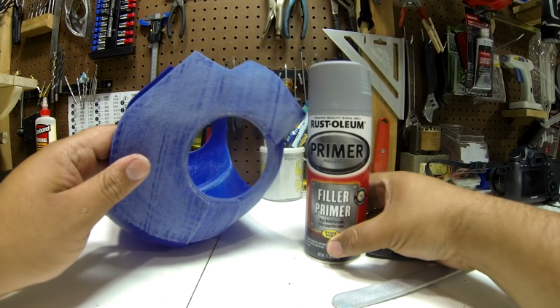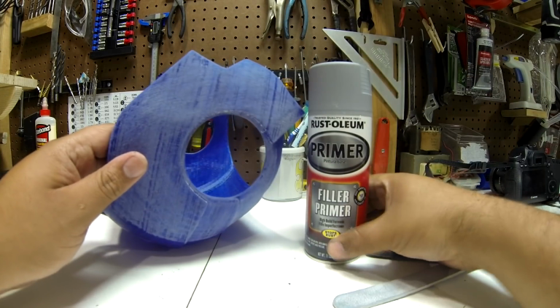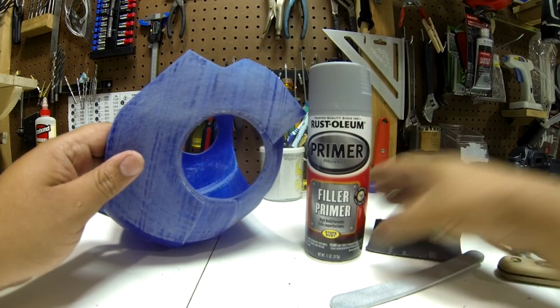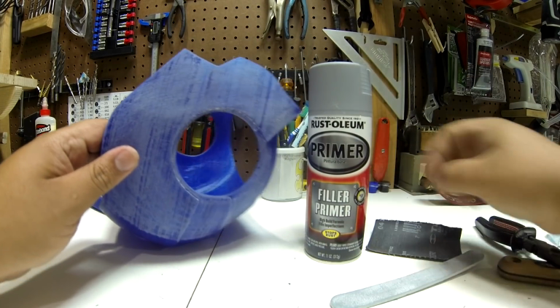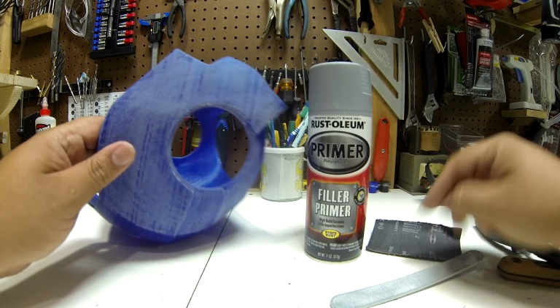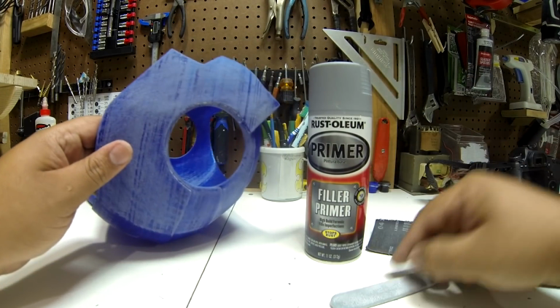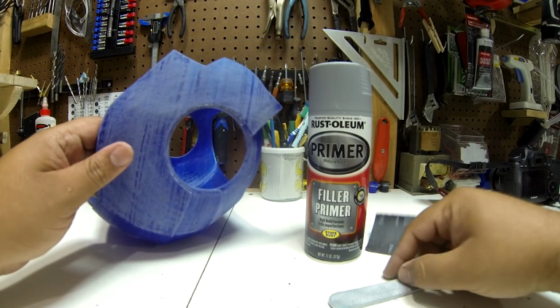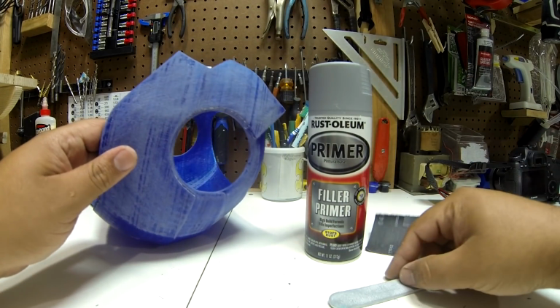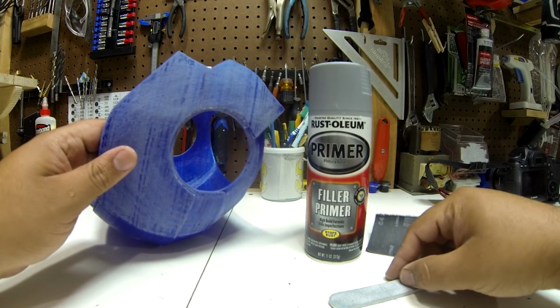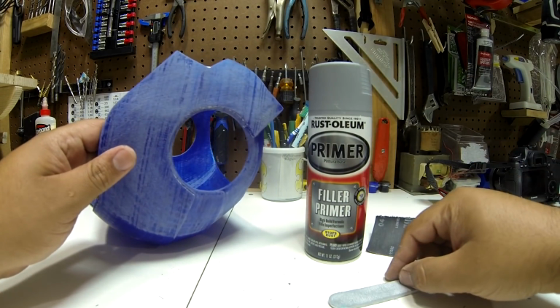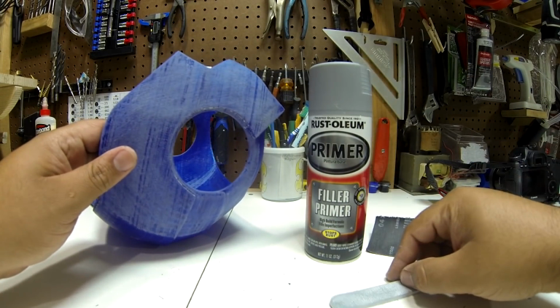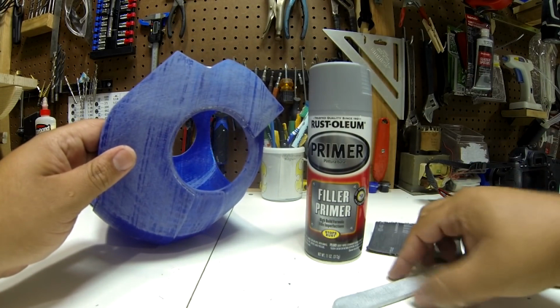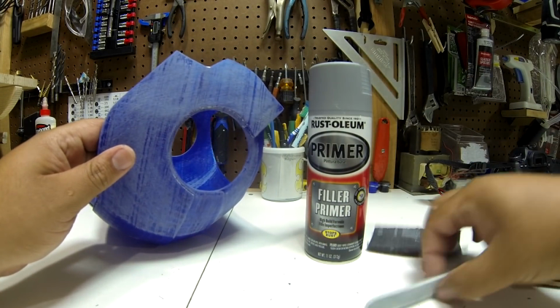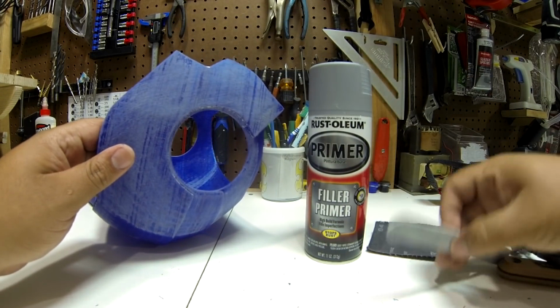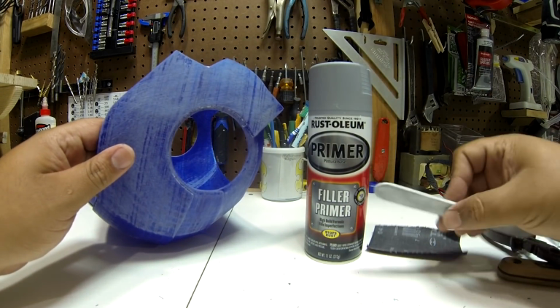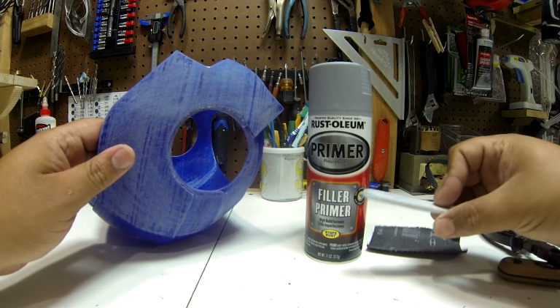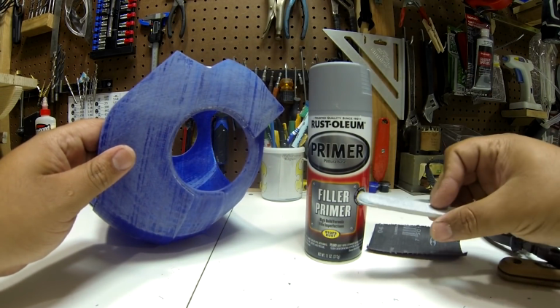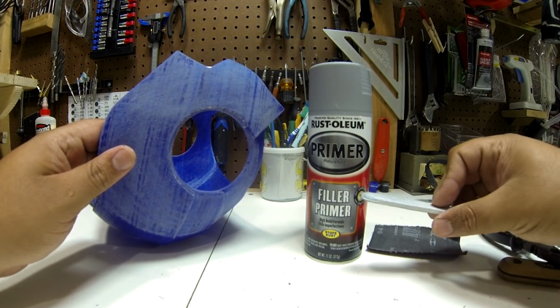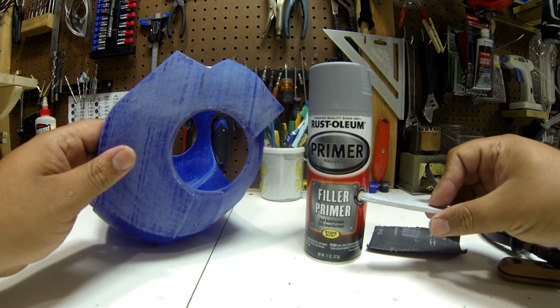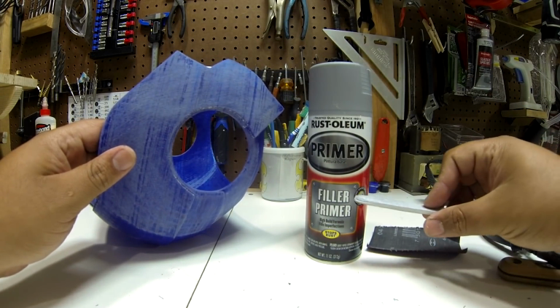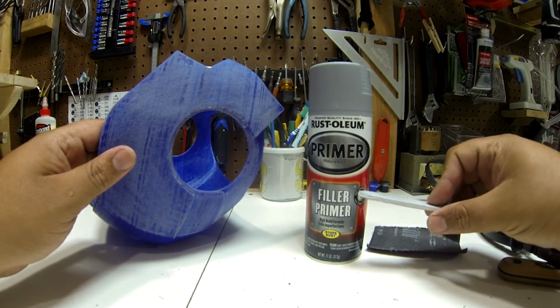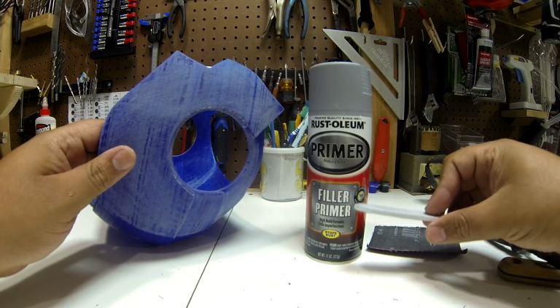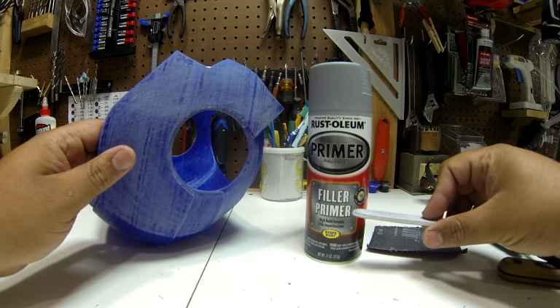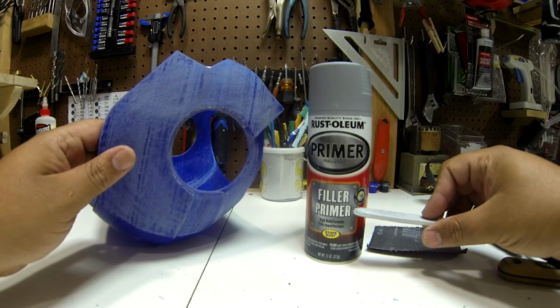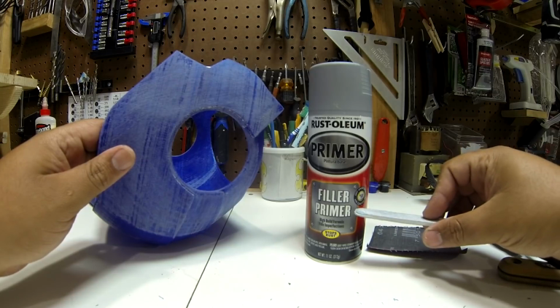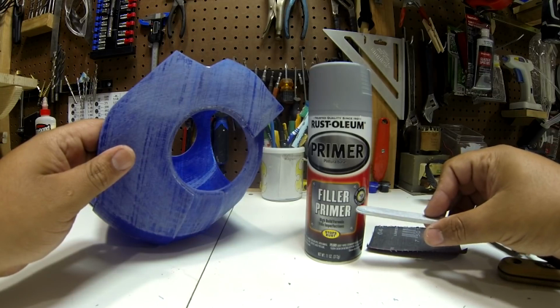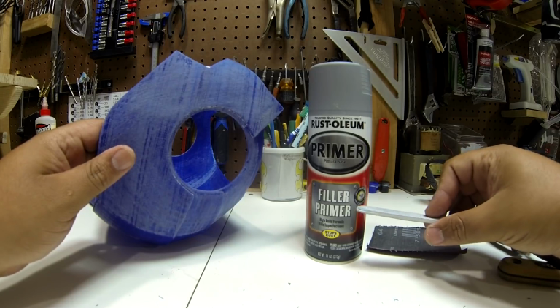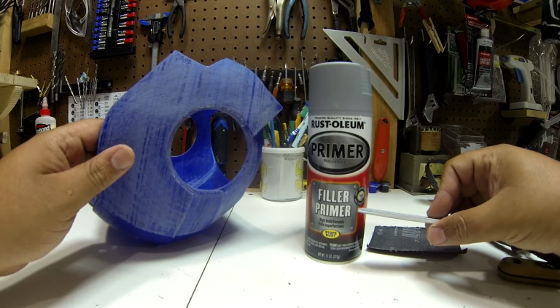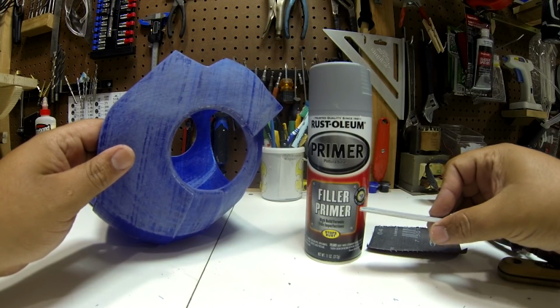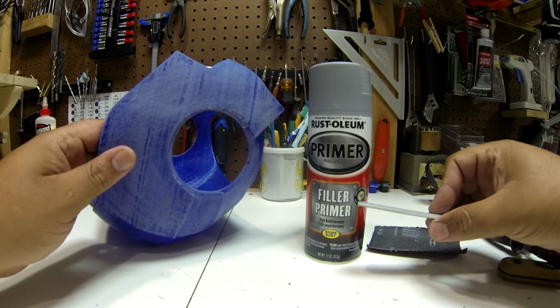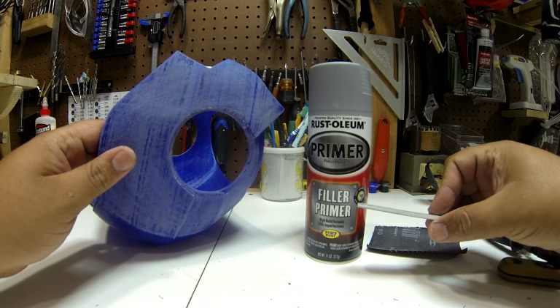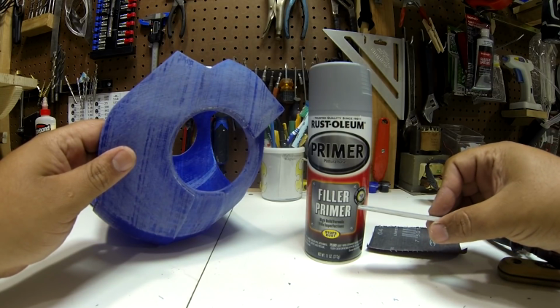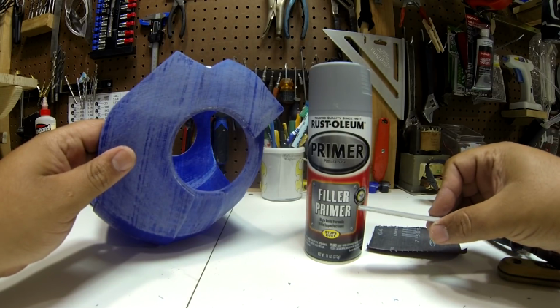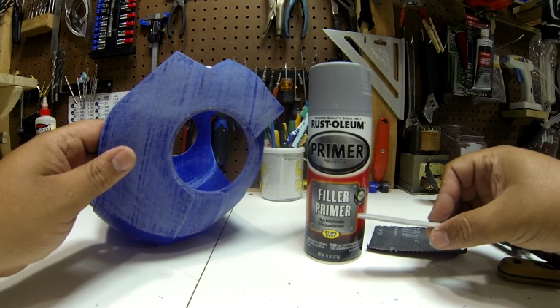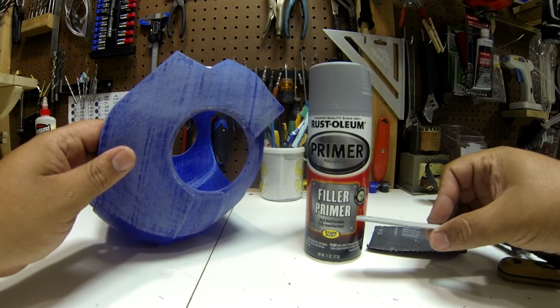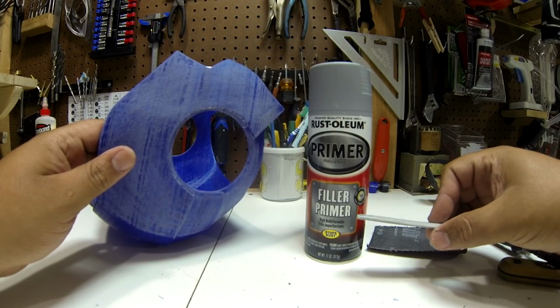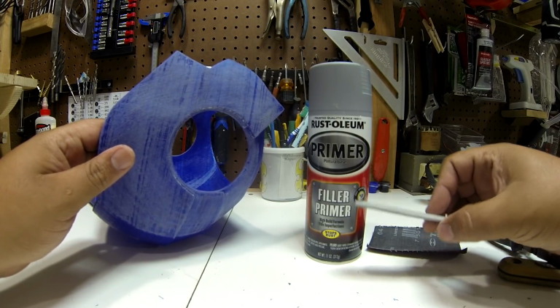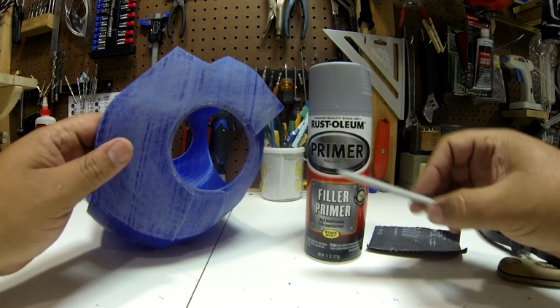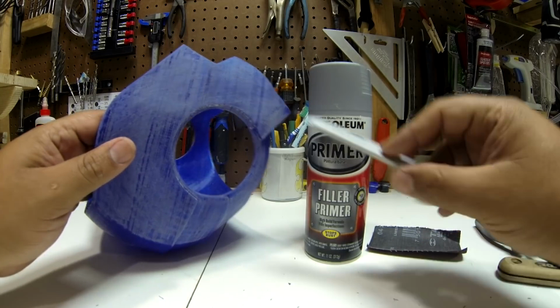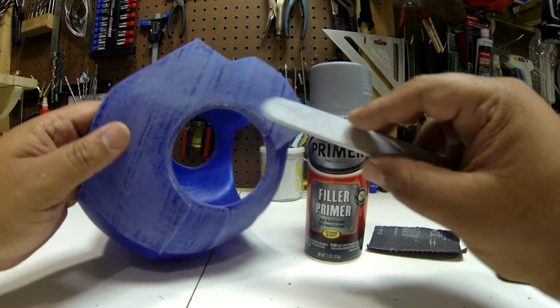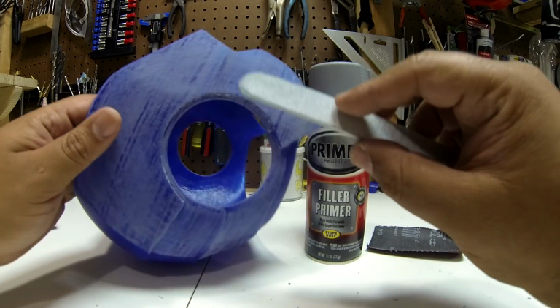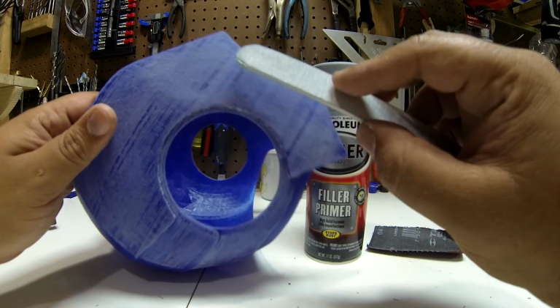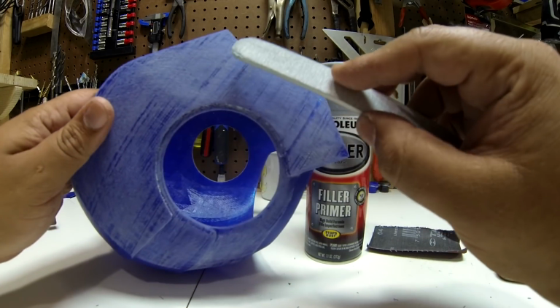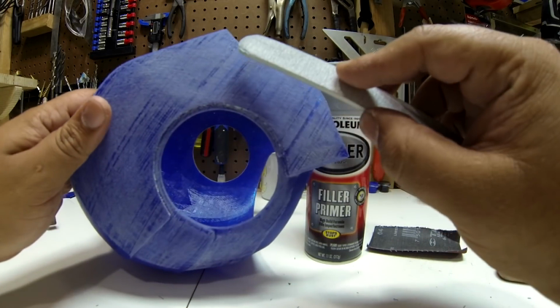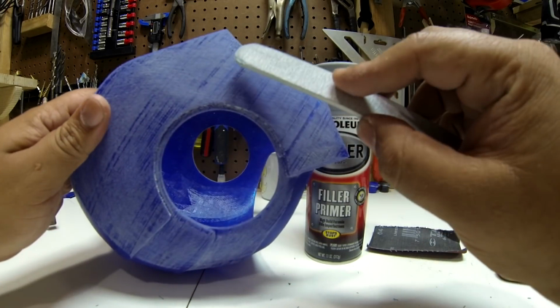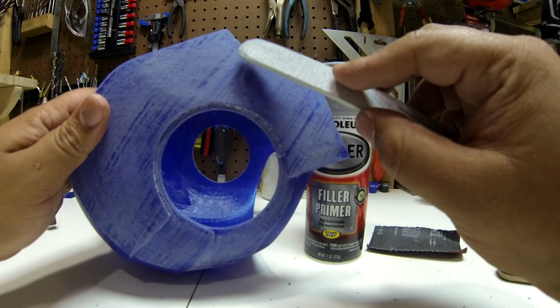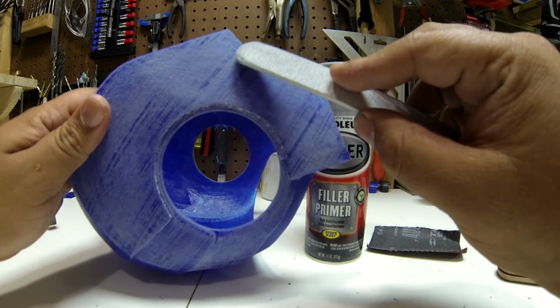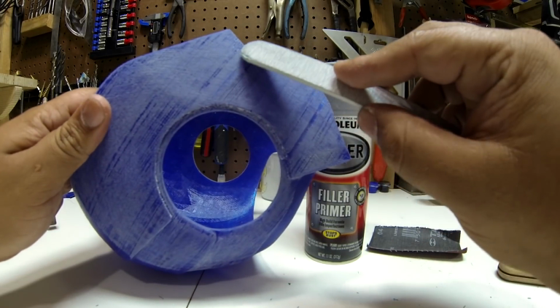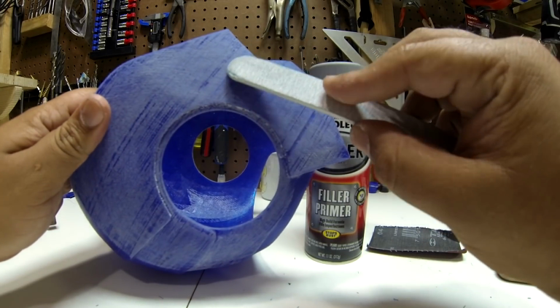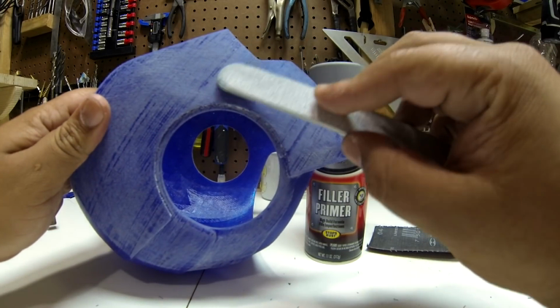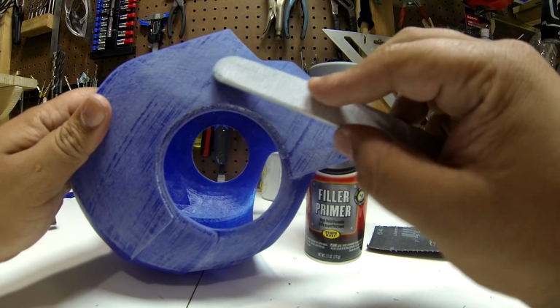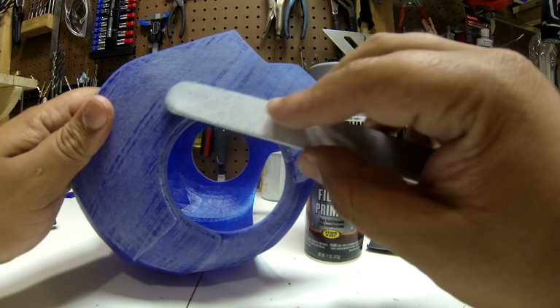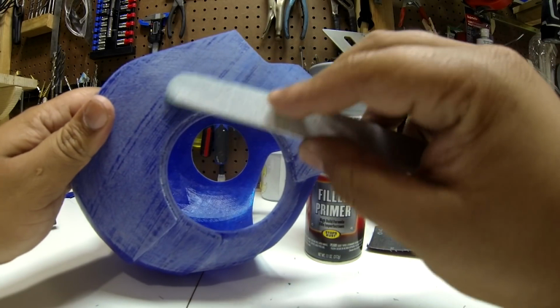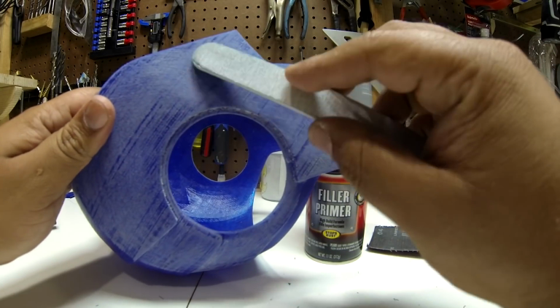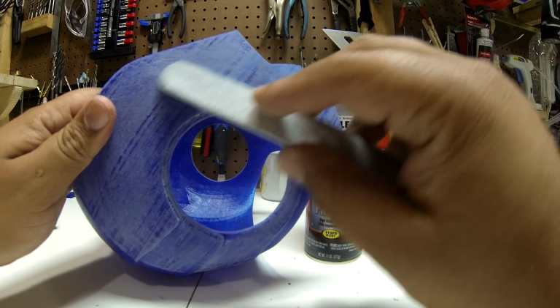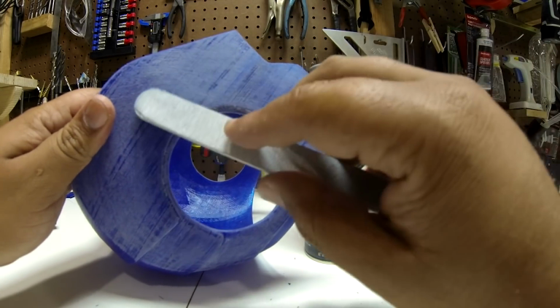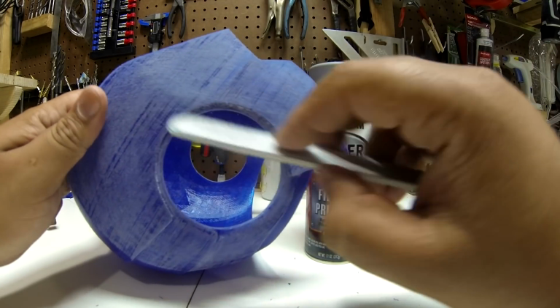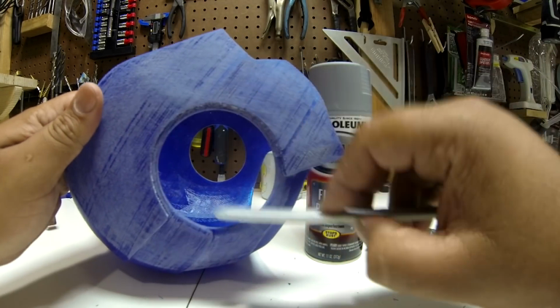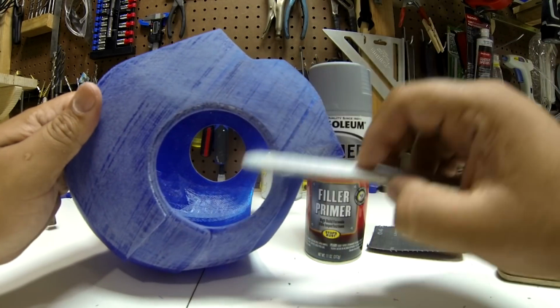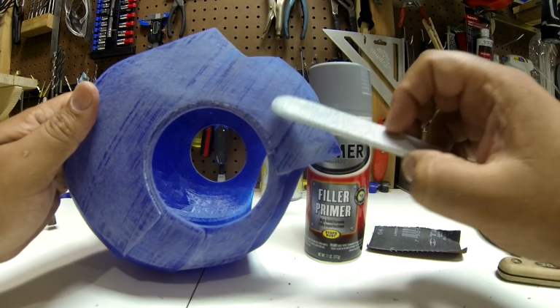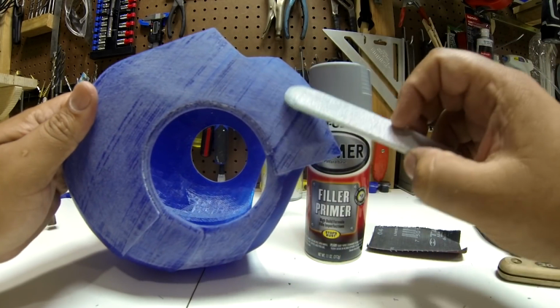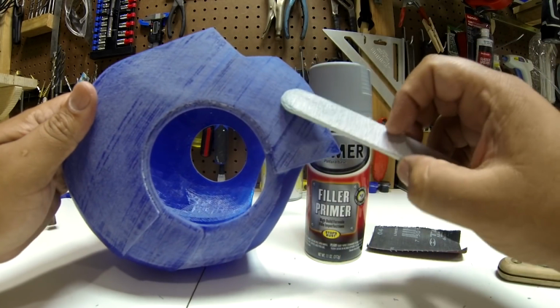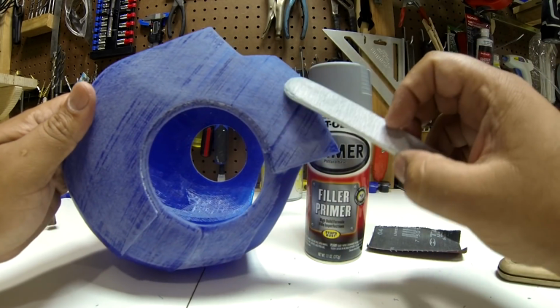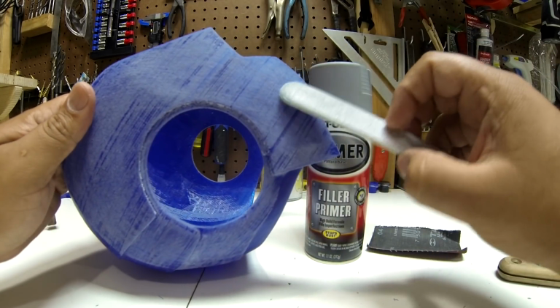After the first sanding process, I sprayed the print with filler primer. This is a thicker primer that fills all the gaps left by the layer printing process.